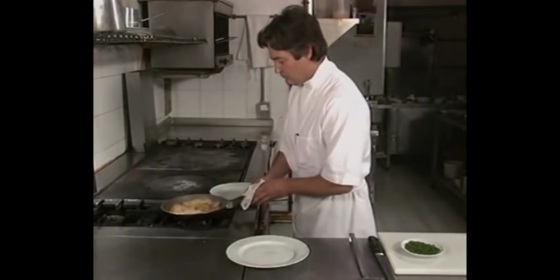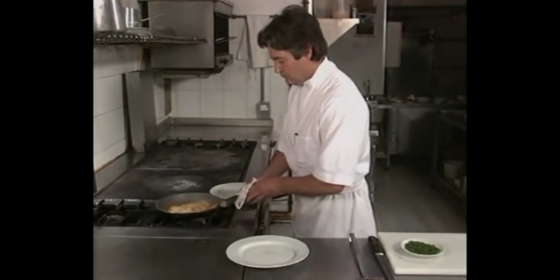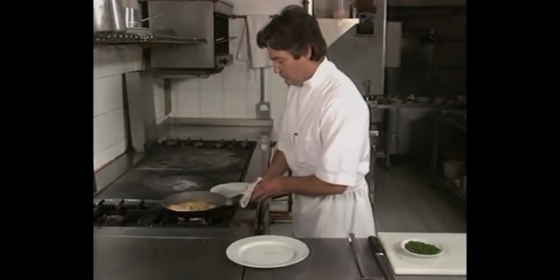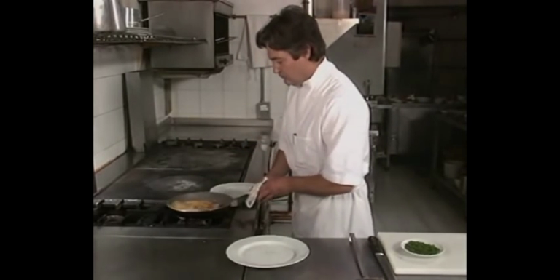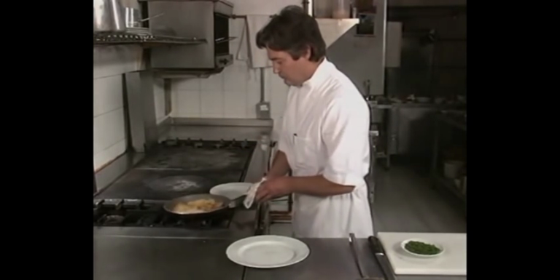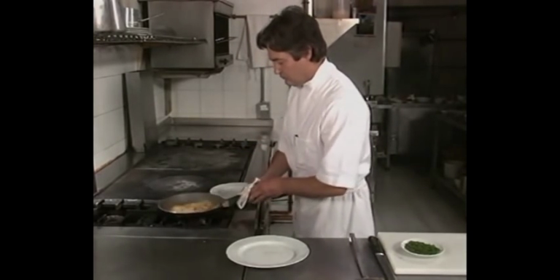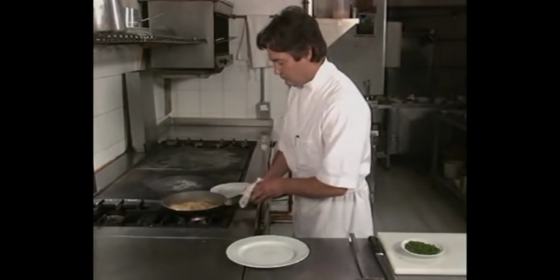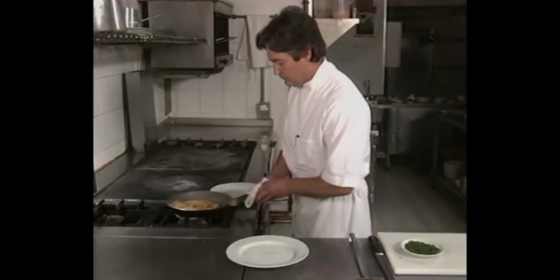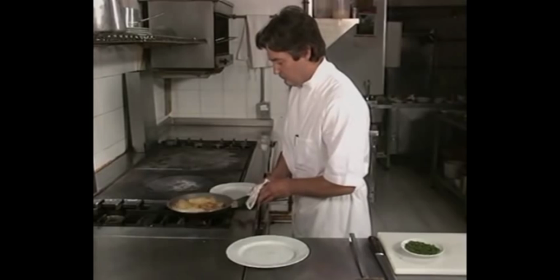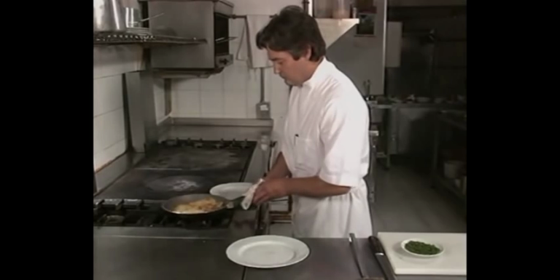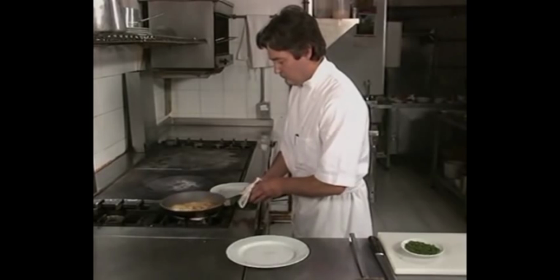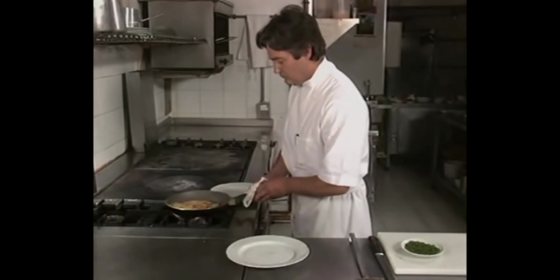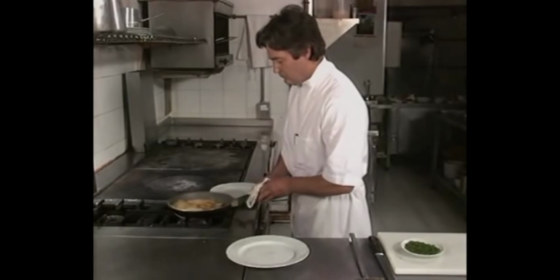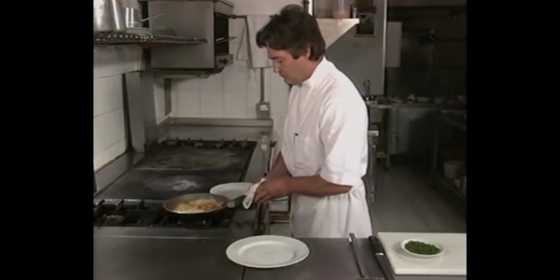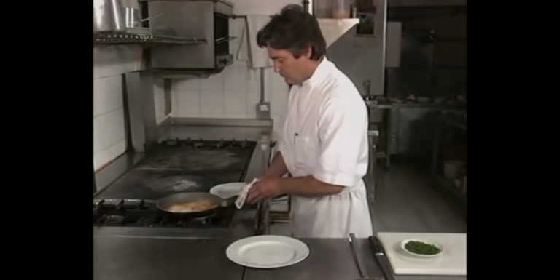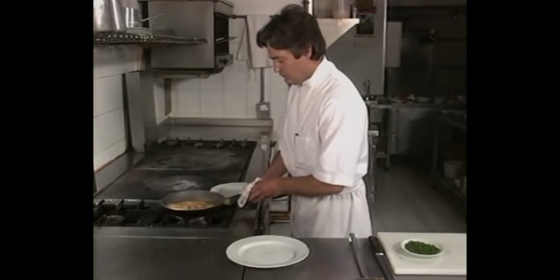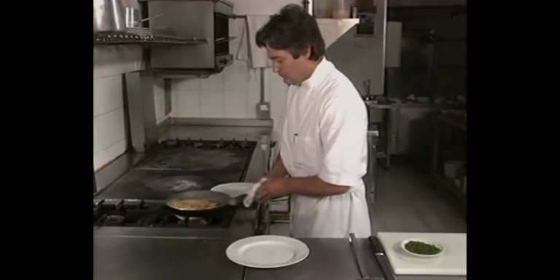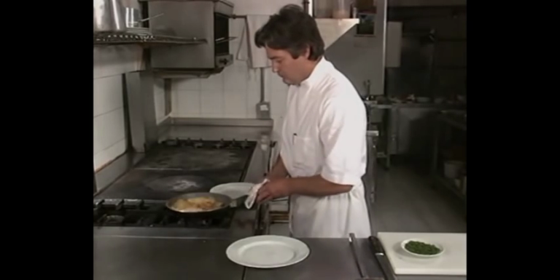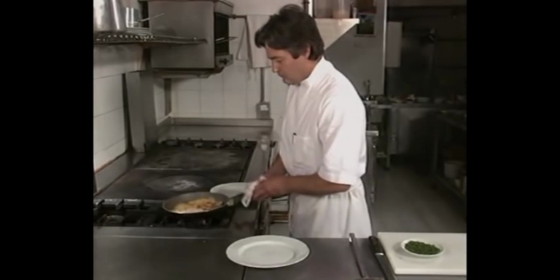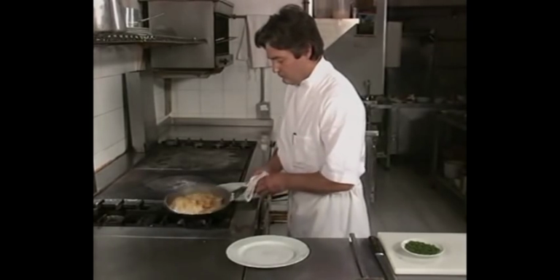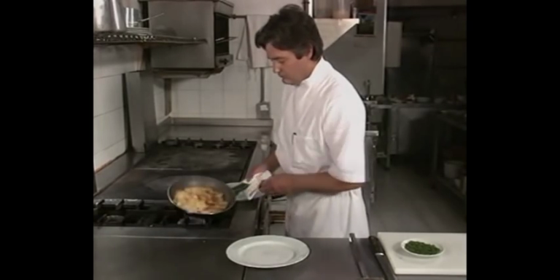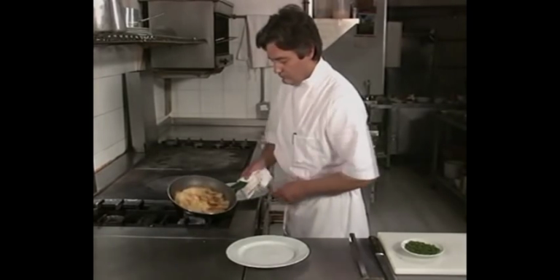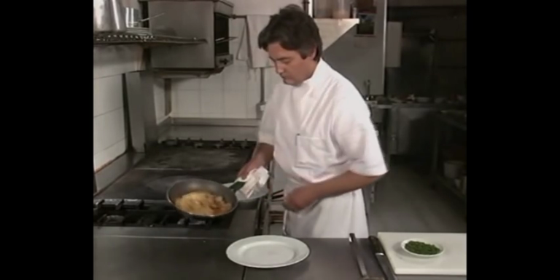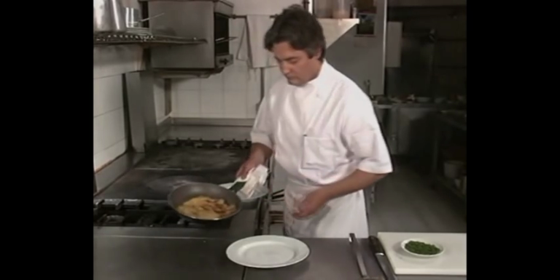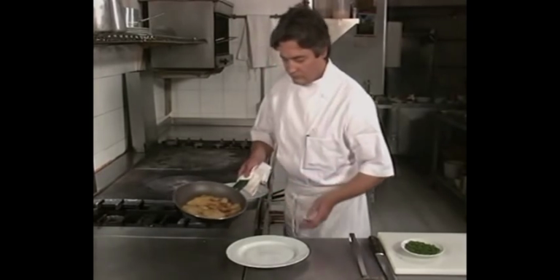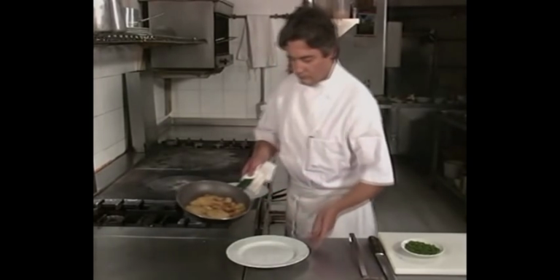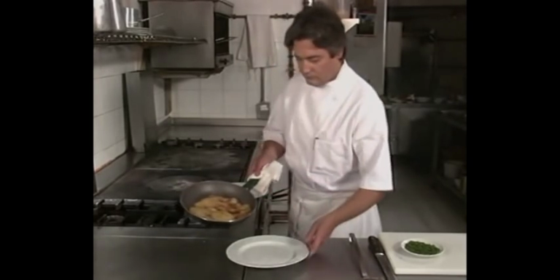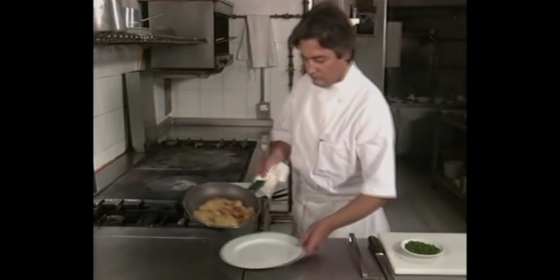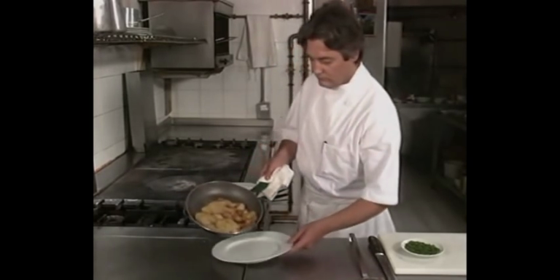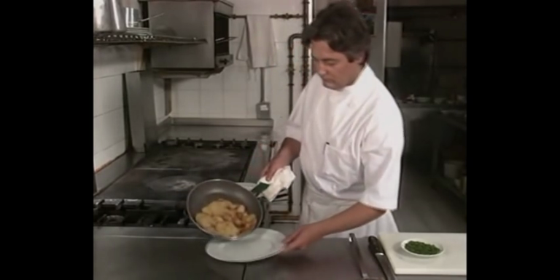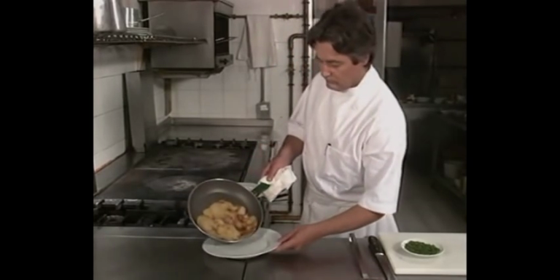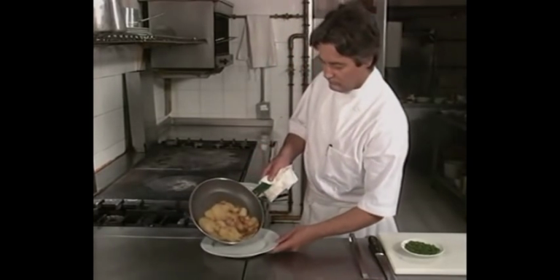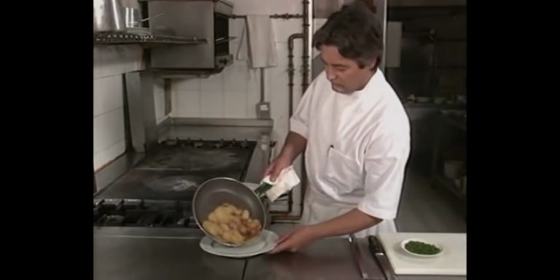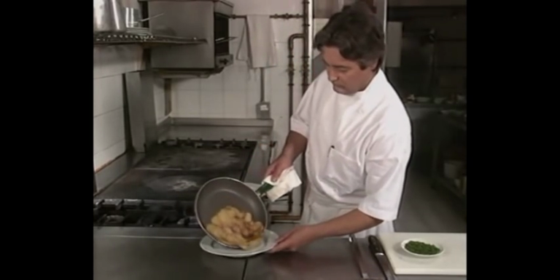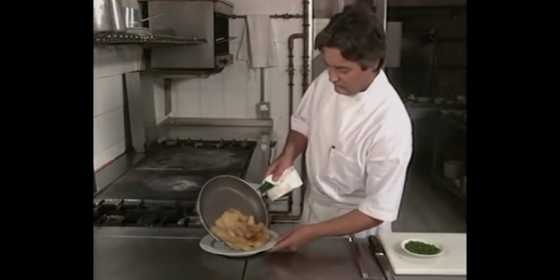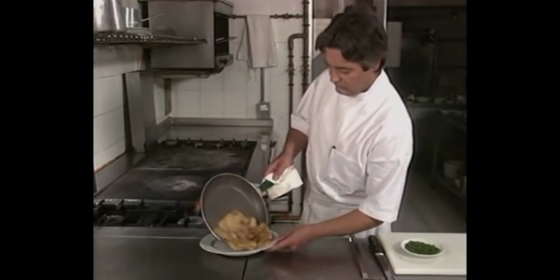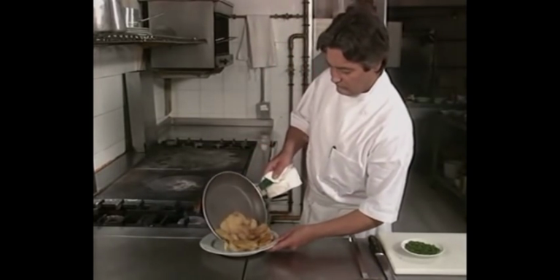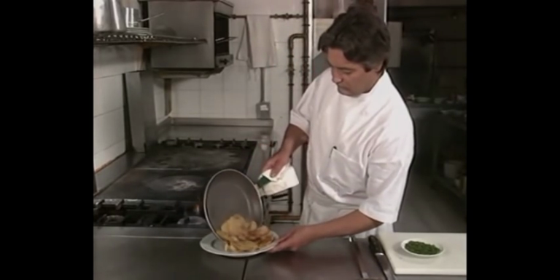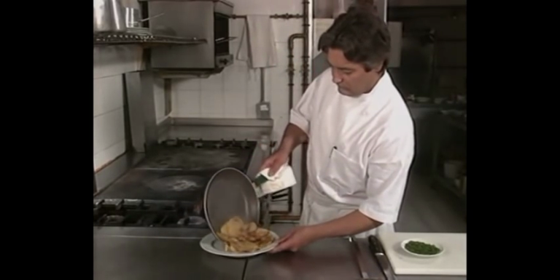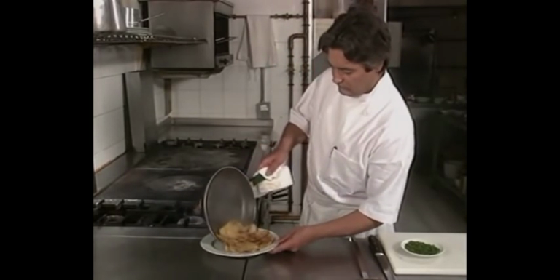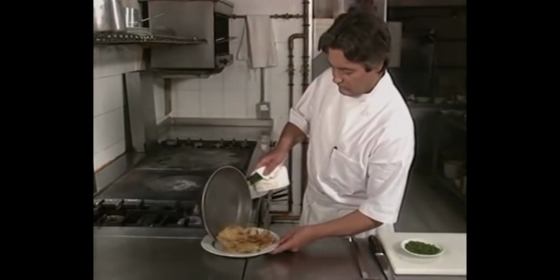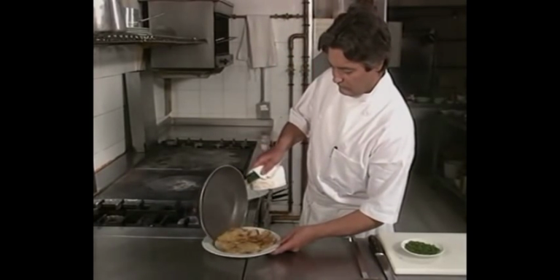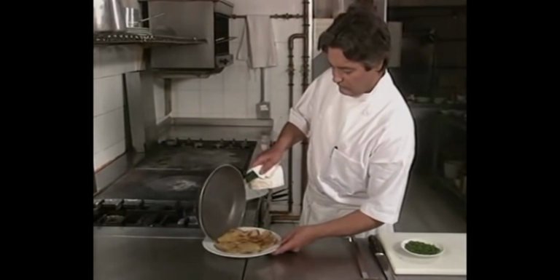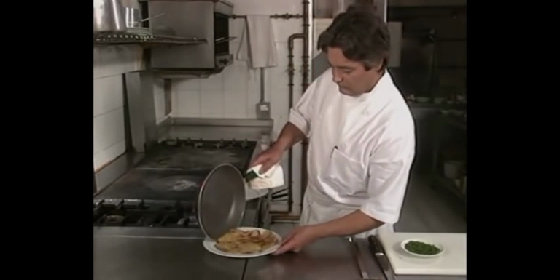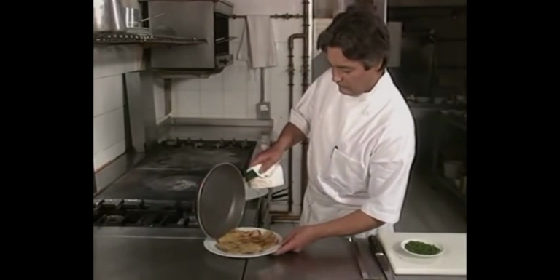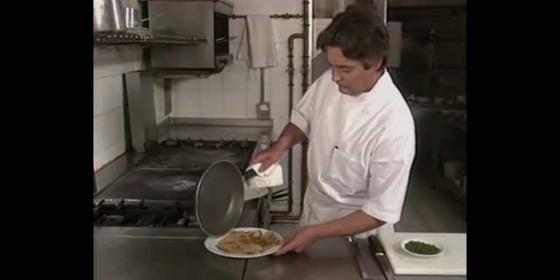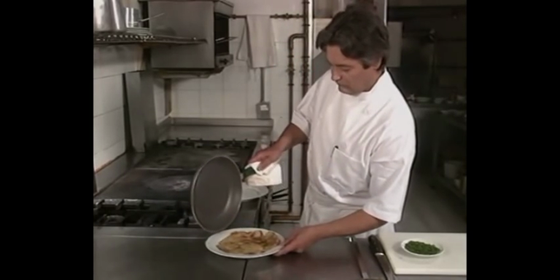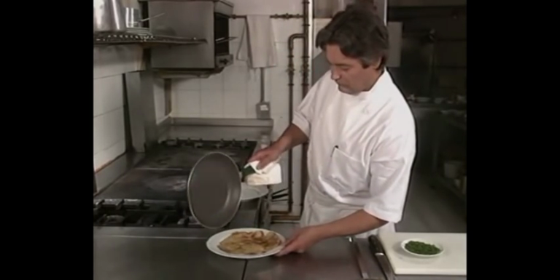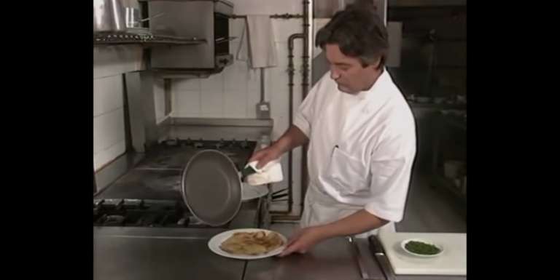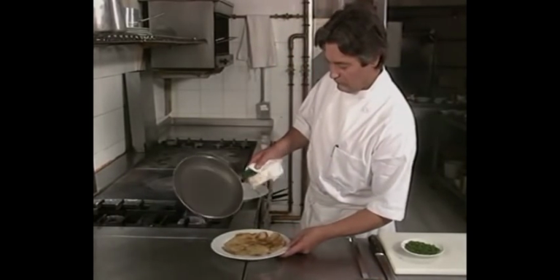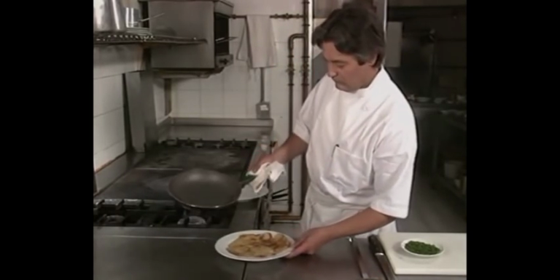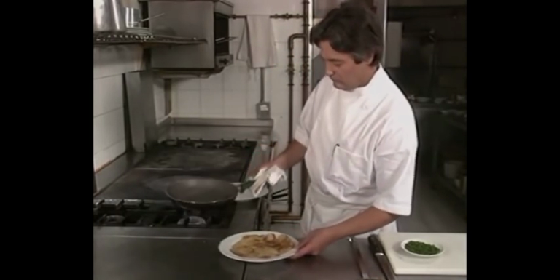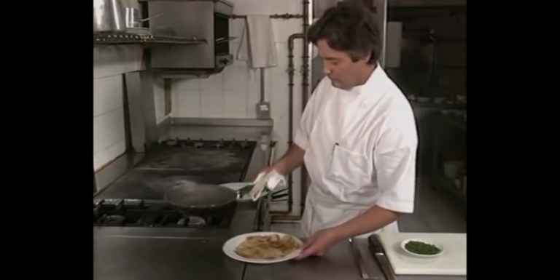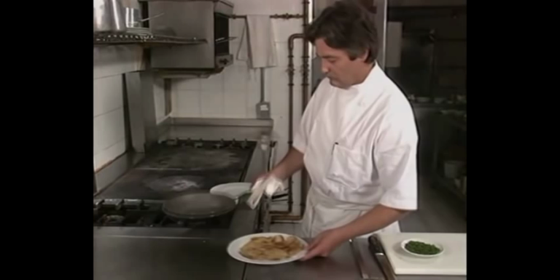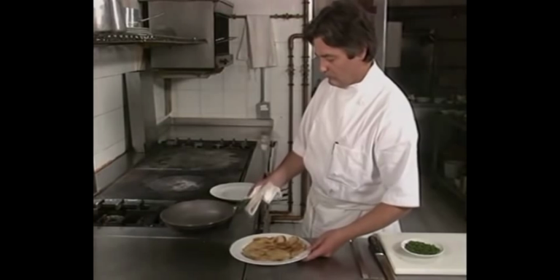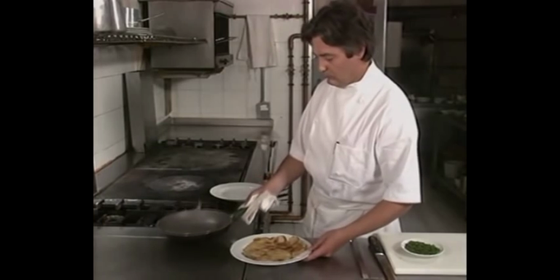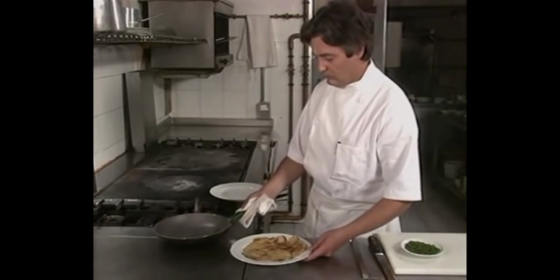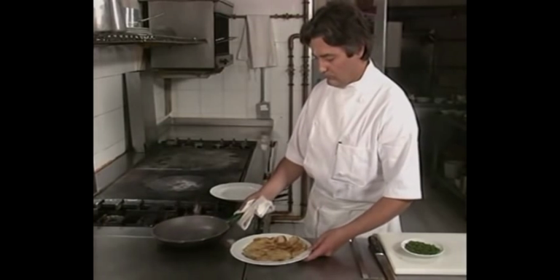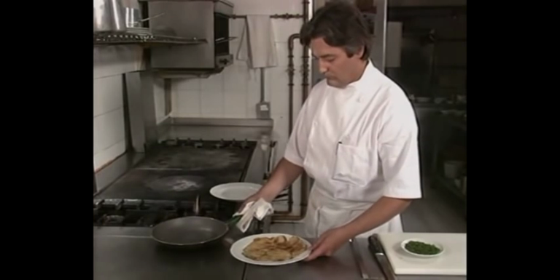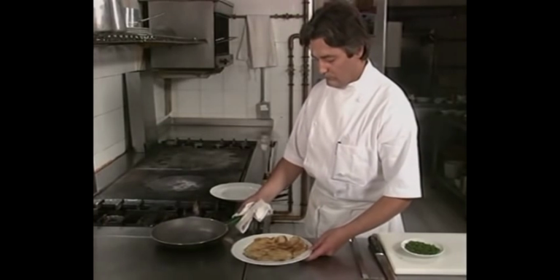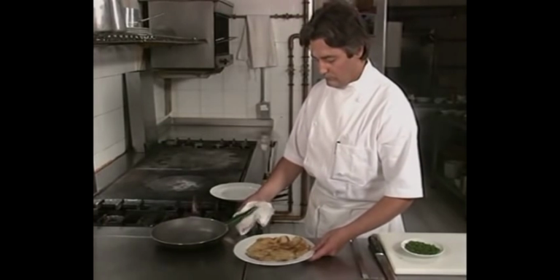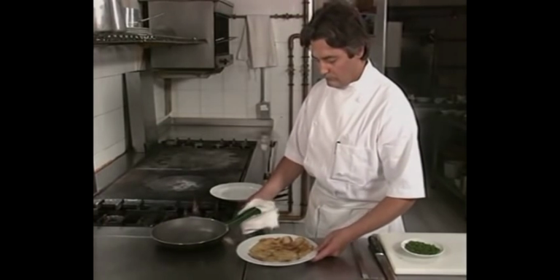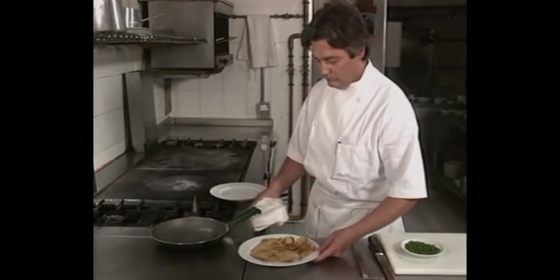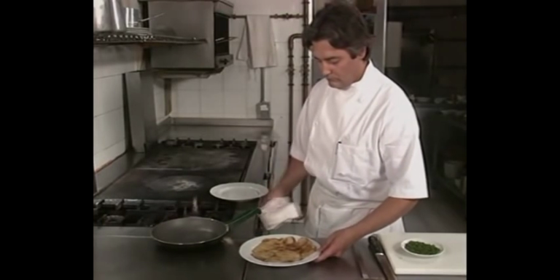Cuando estén hechas las patatas, volcar en un plato redondo. Debe tener el aspecto de una tortilla.